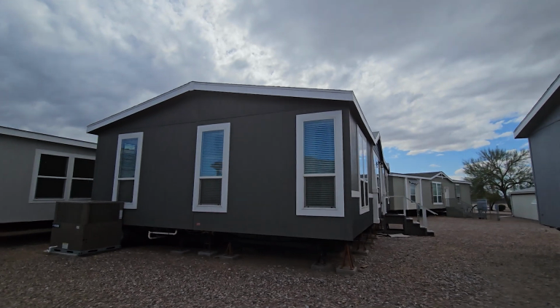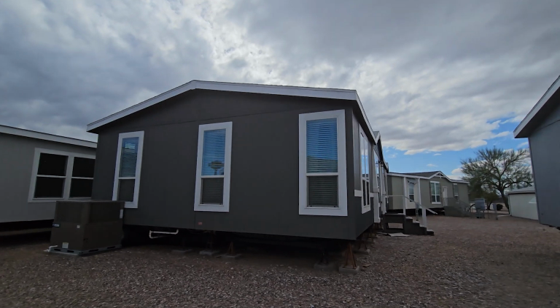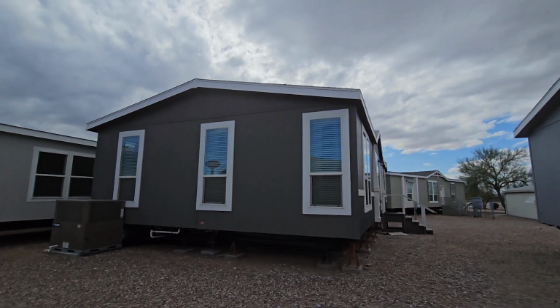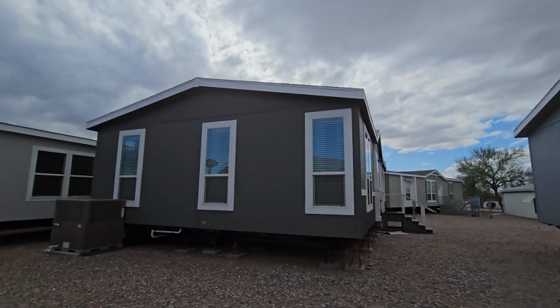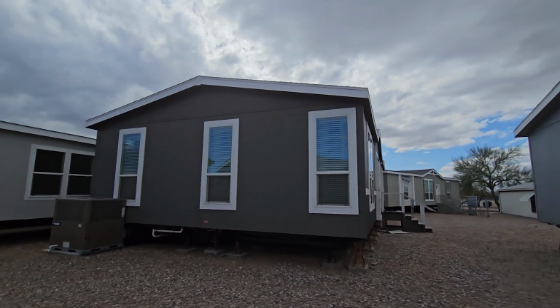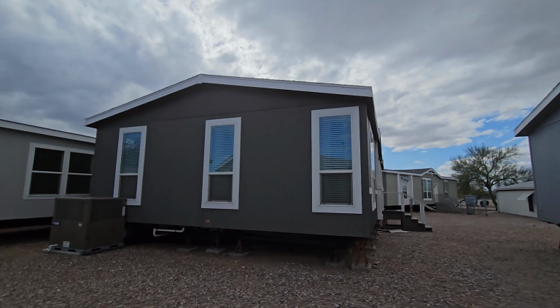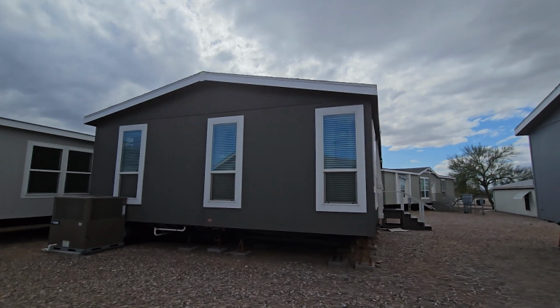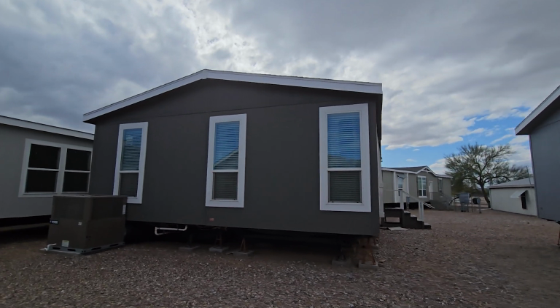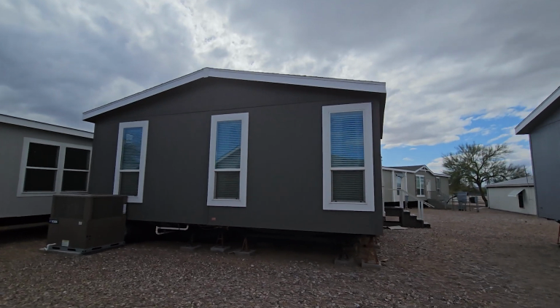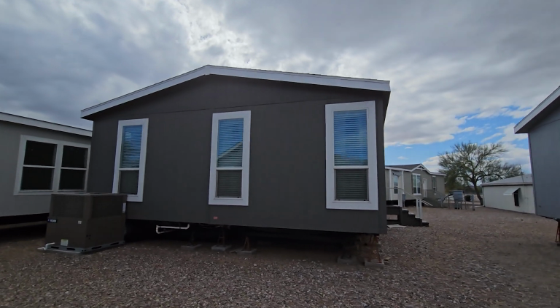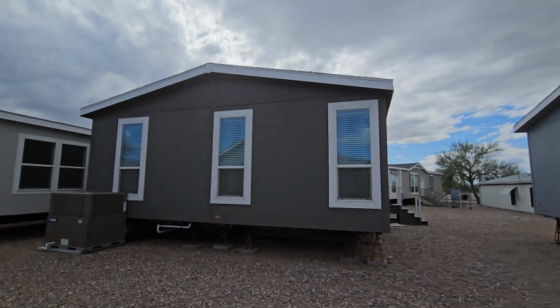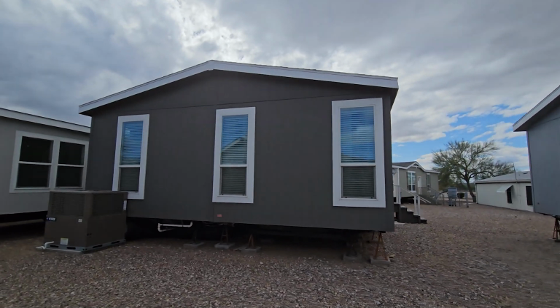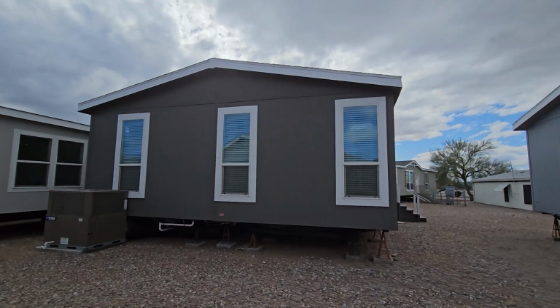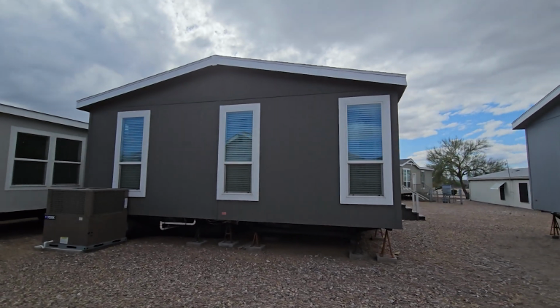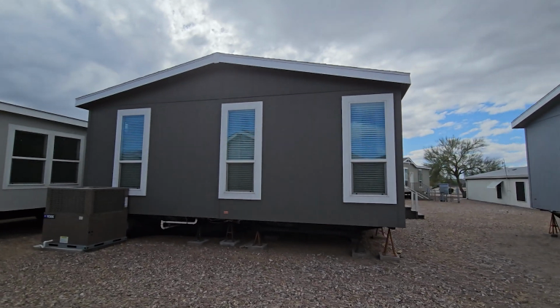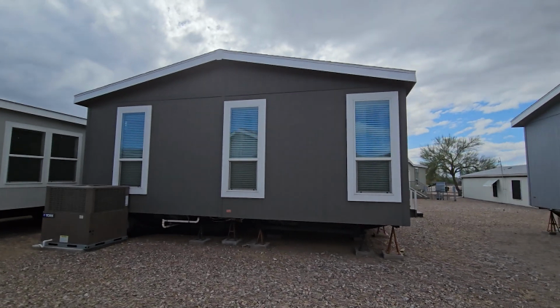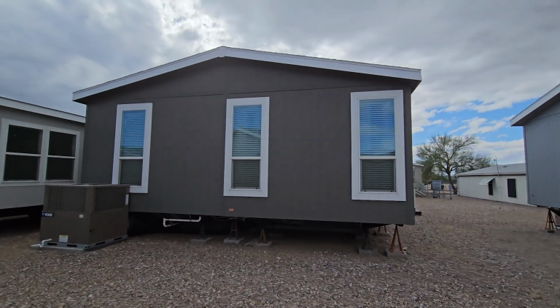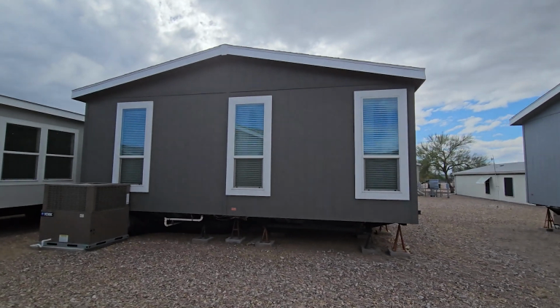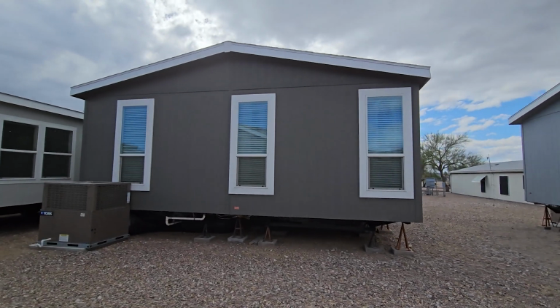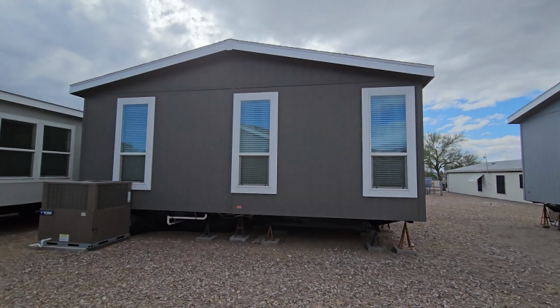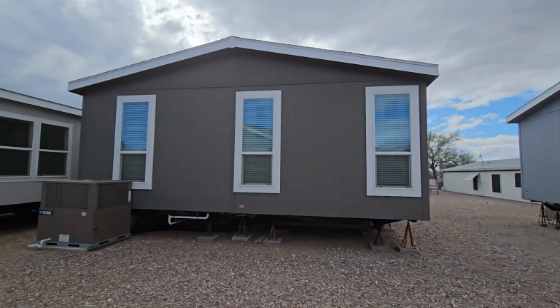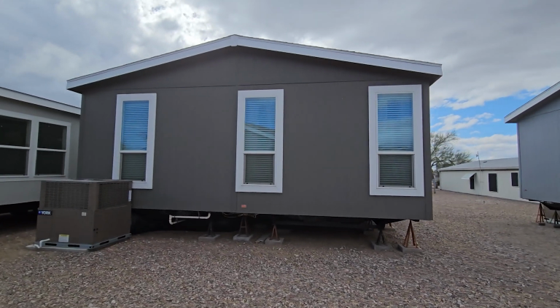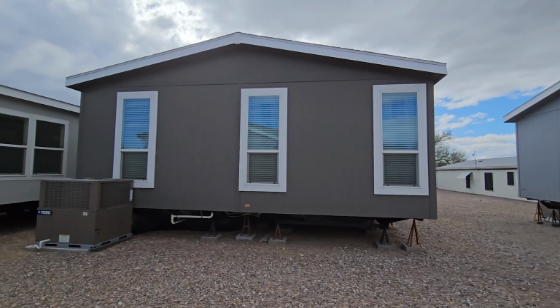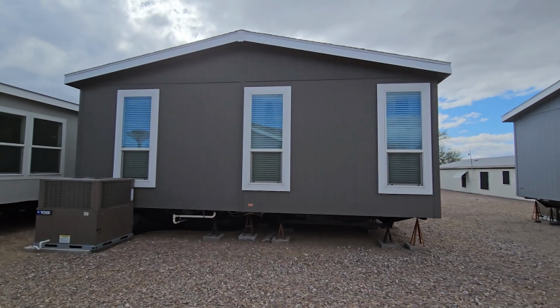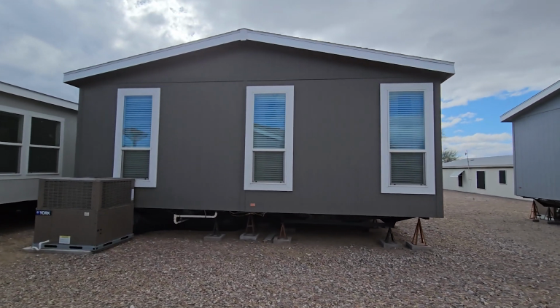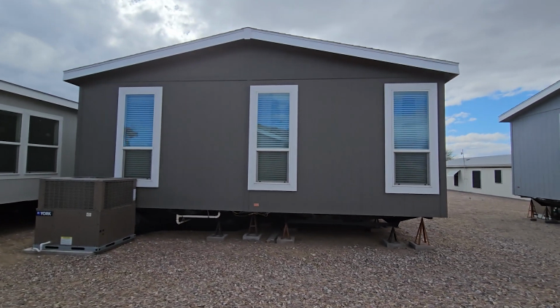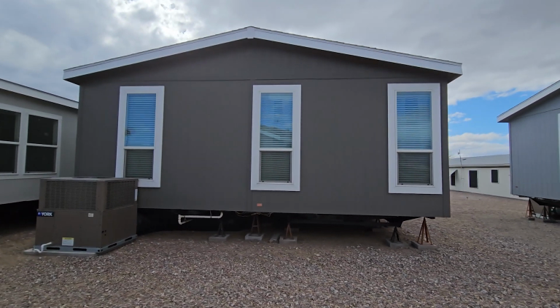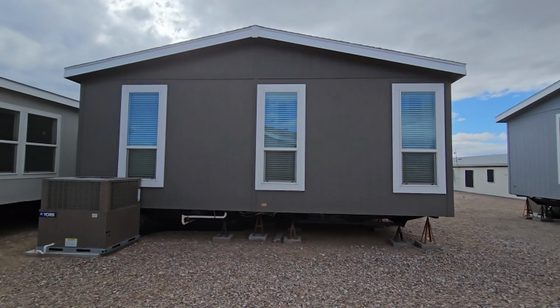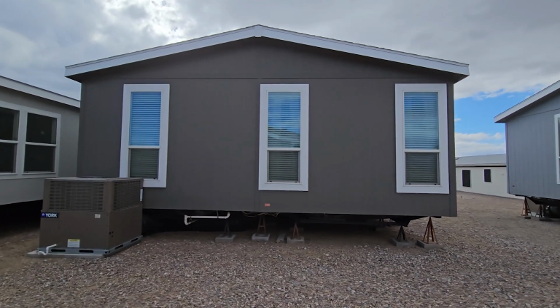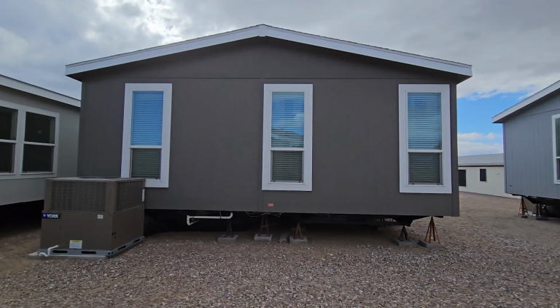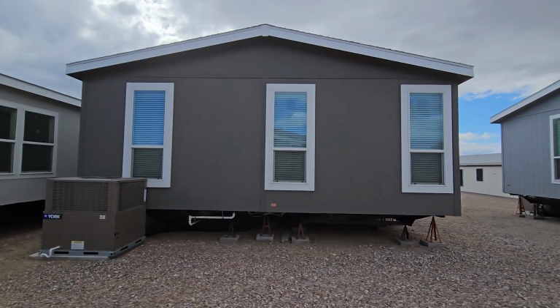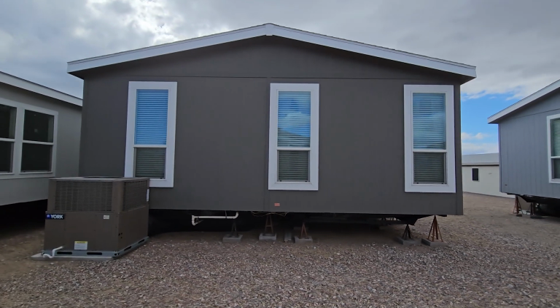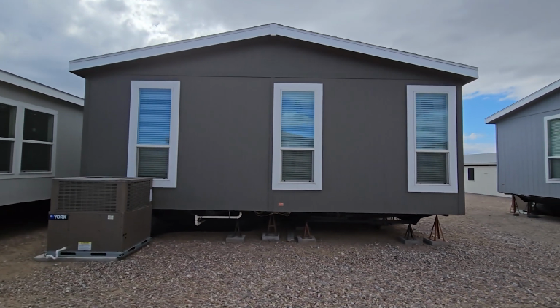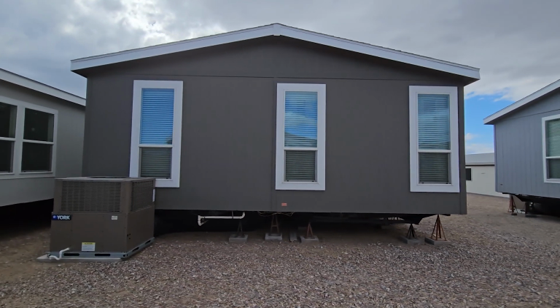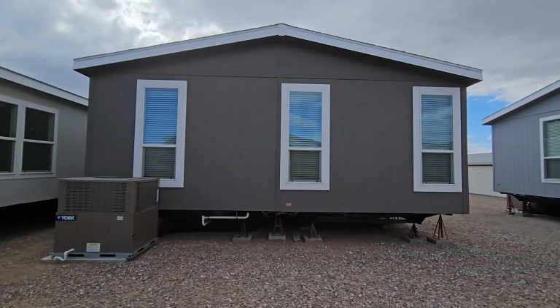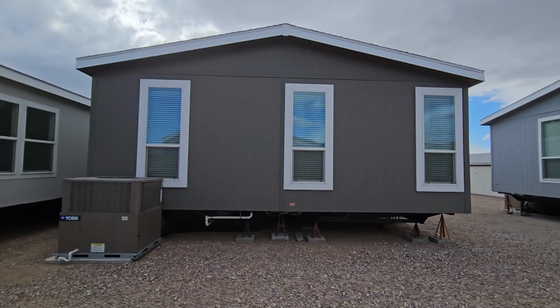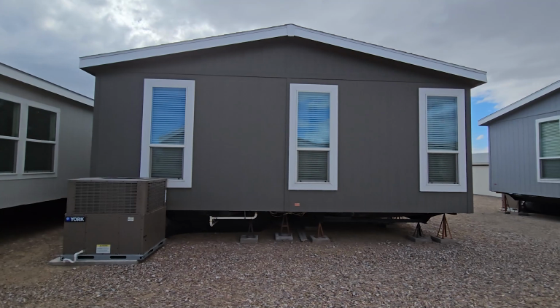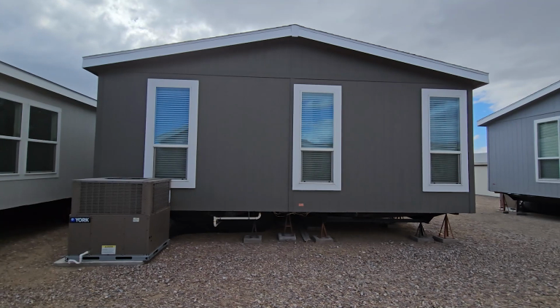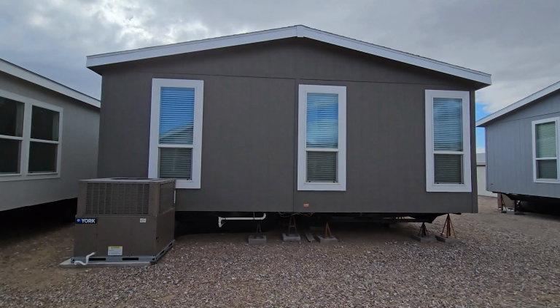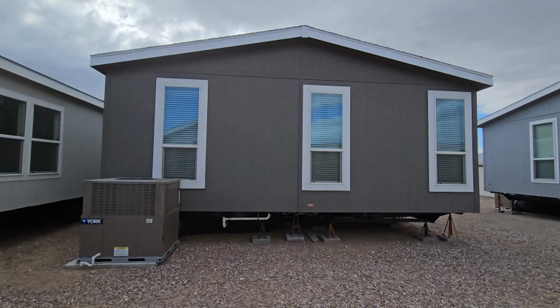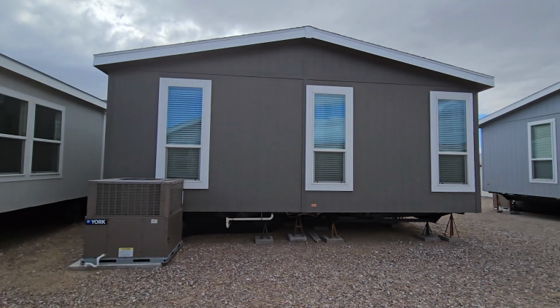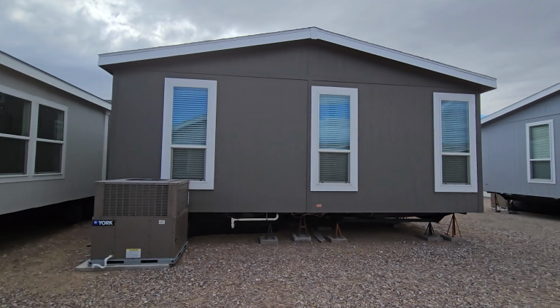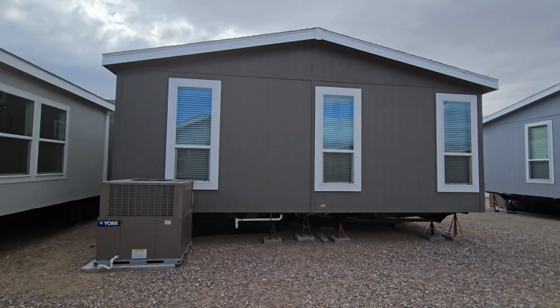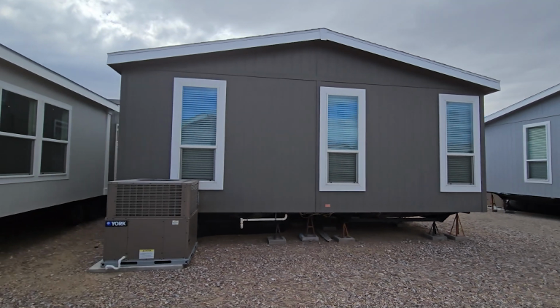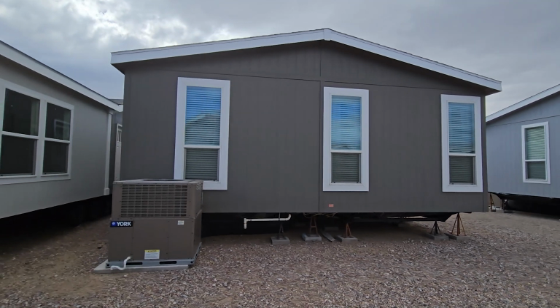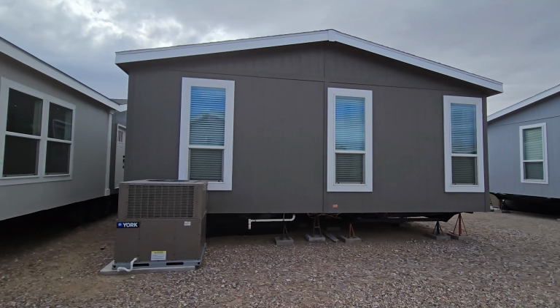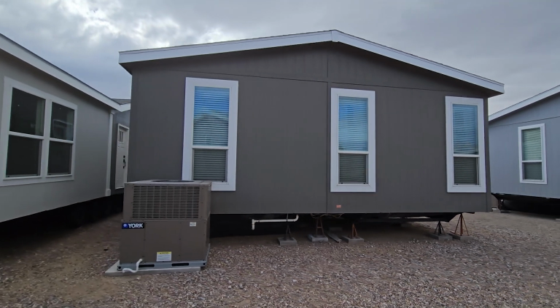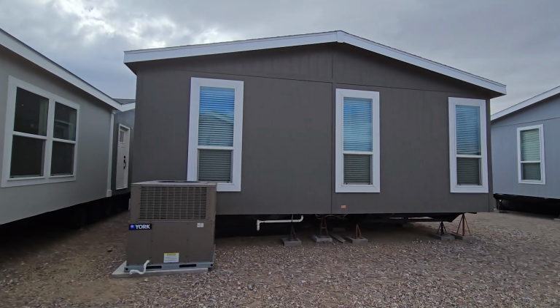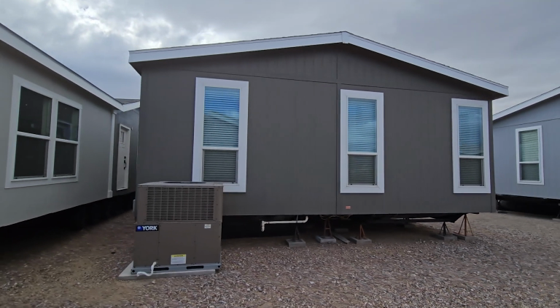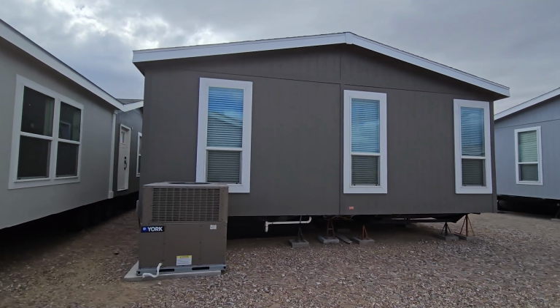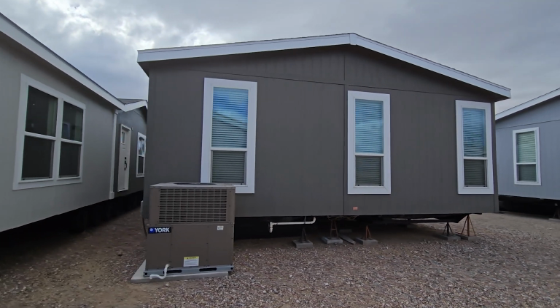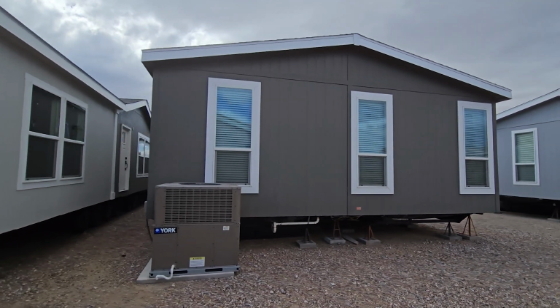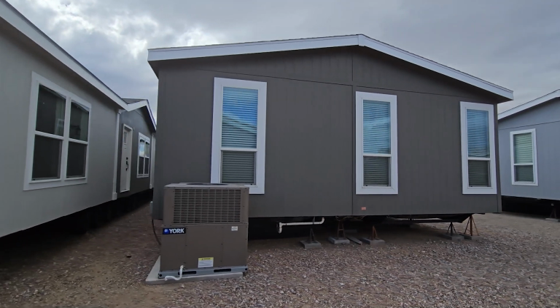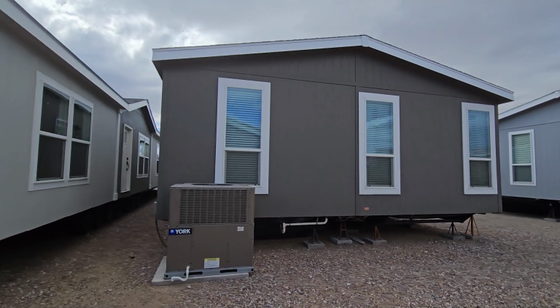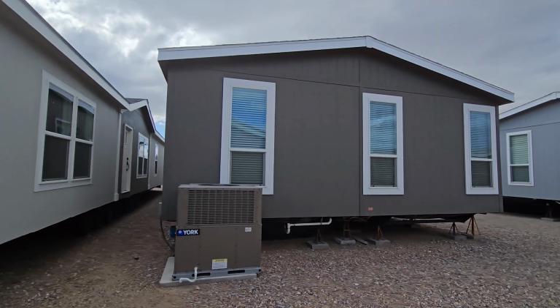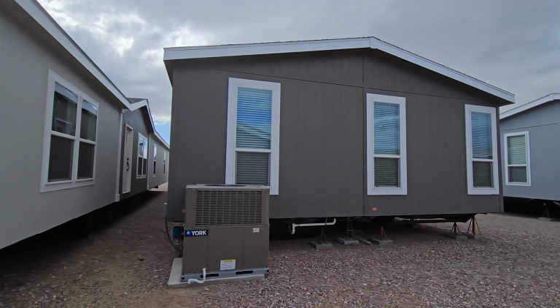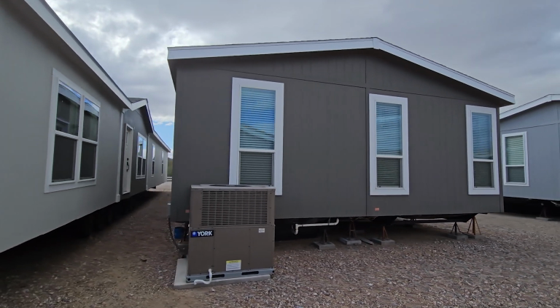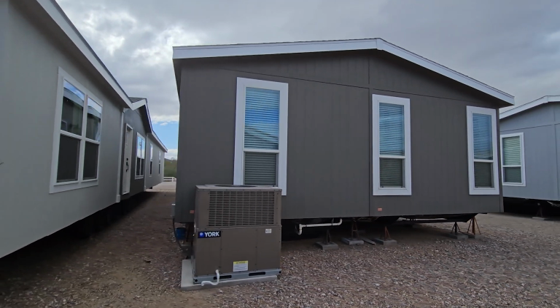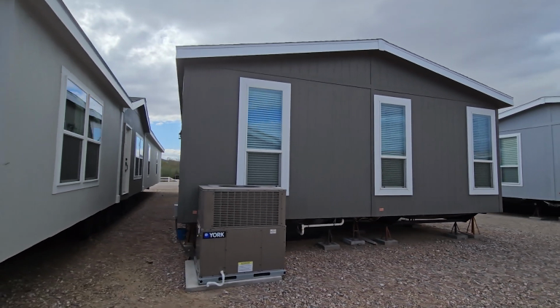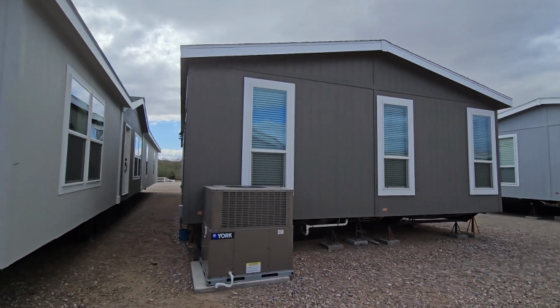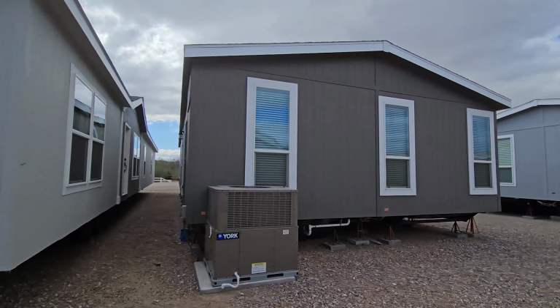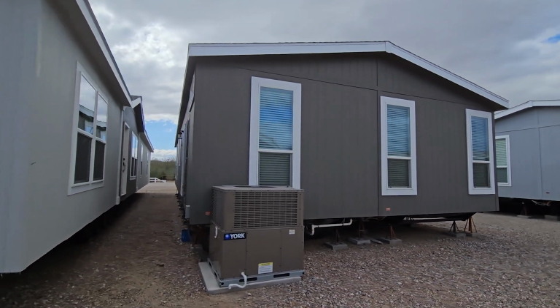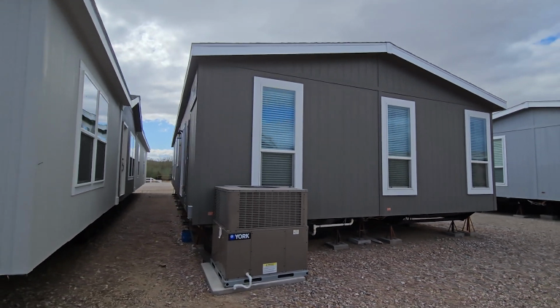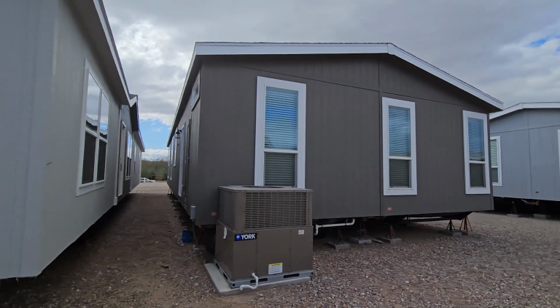Hey everyone, it's Will with ManufacturedHomes.com. Thank you for joining me today here on Where's Will's Manufactured Home Tours and clicking on this video.